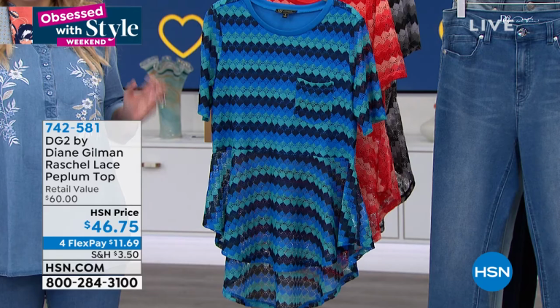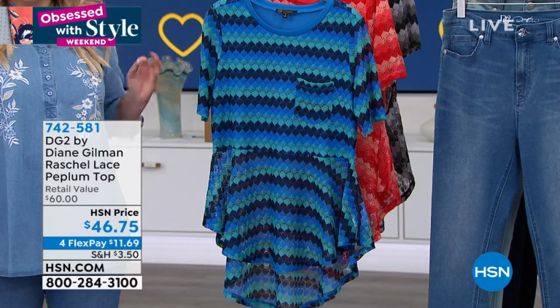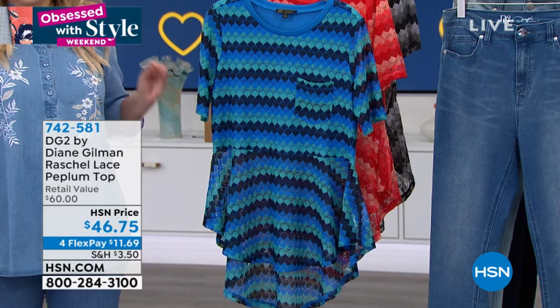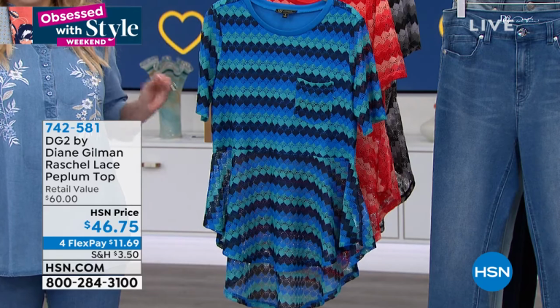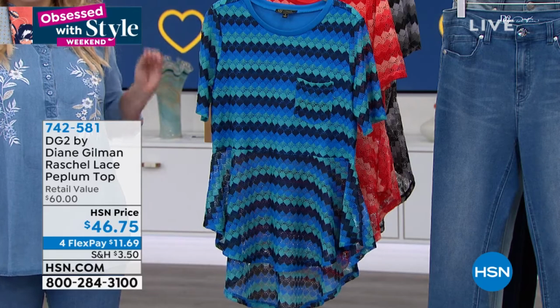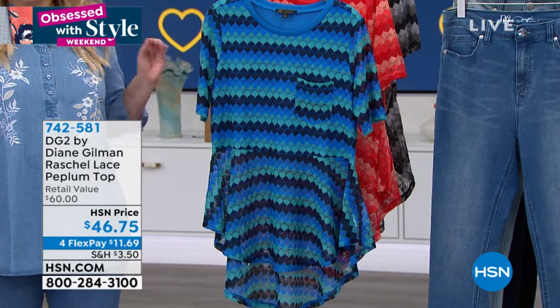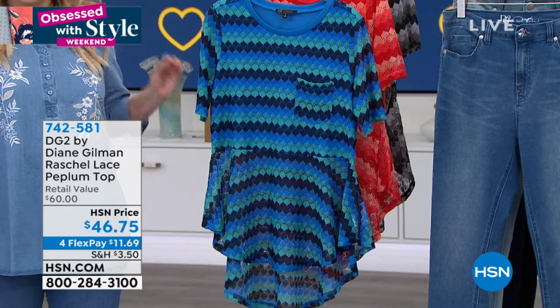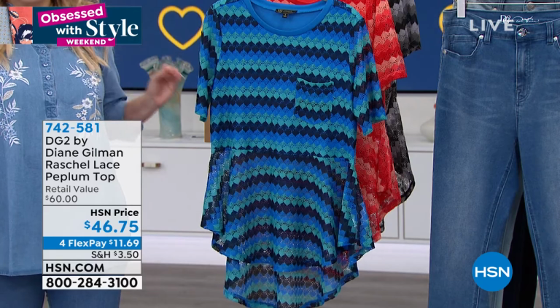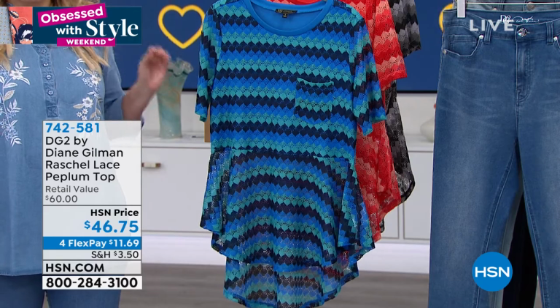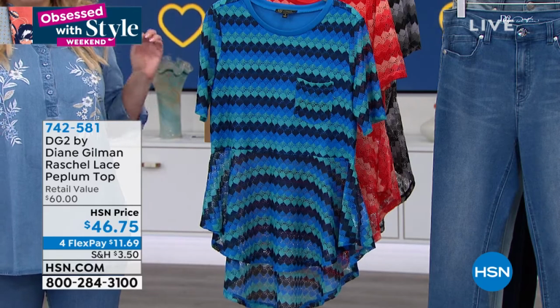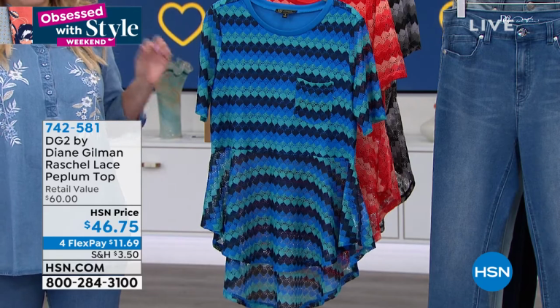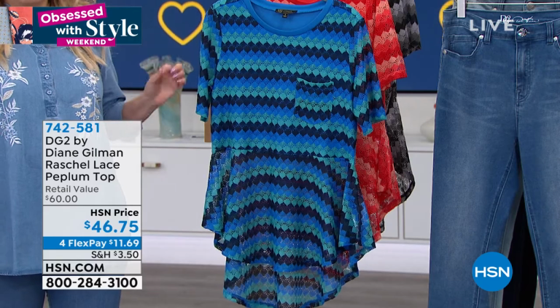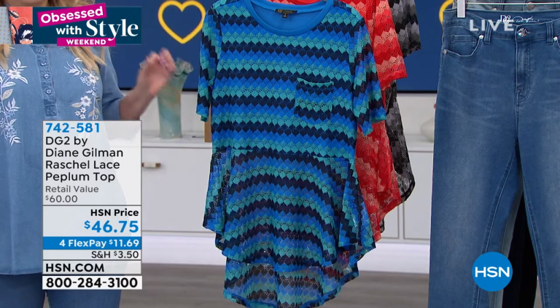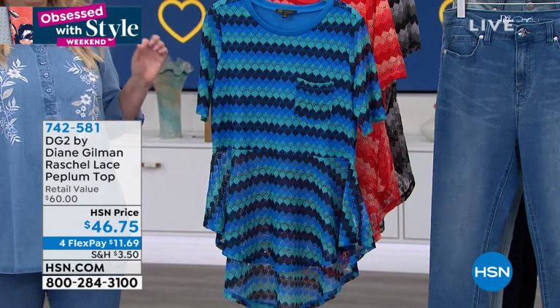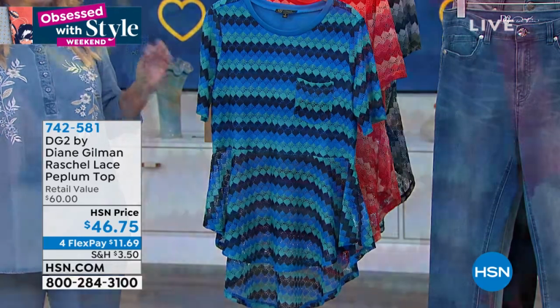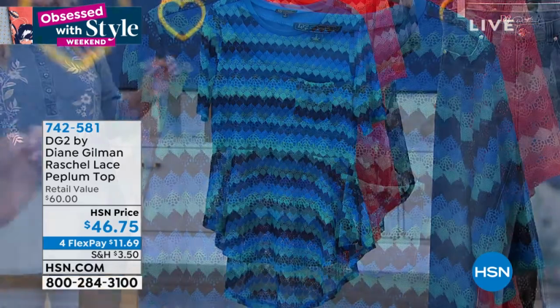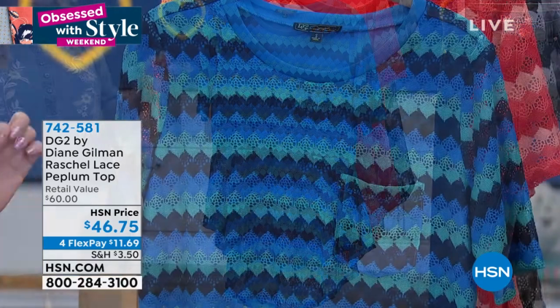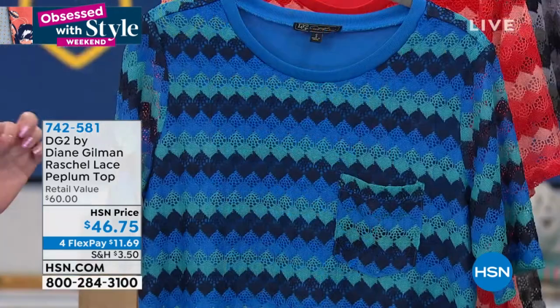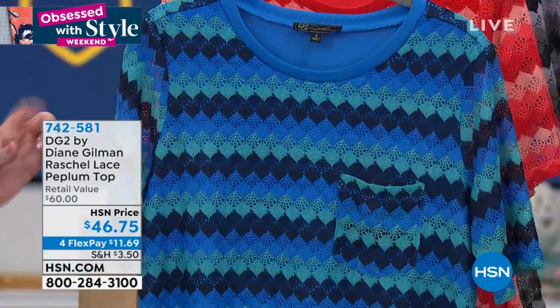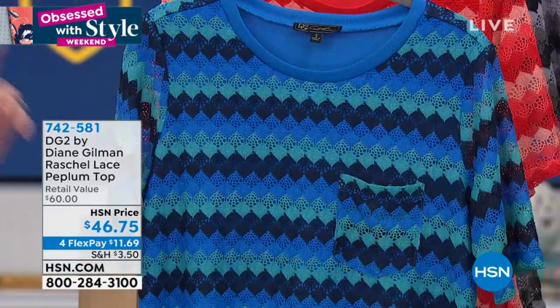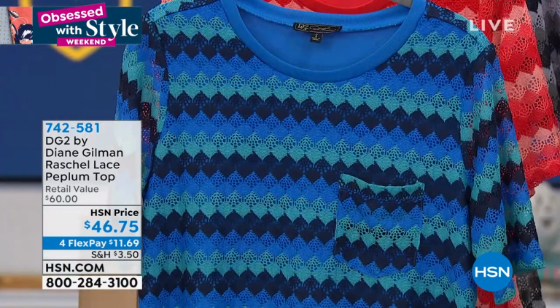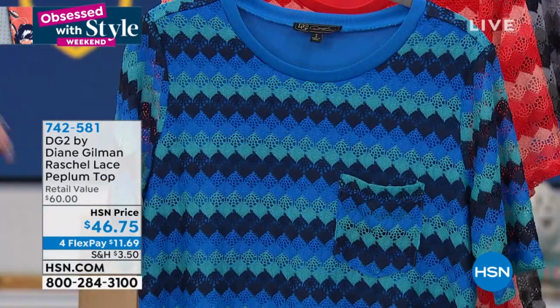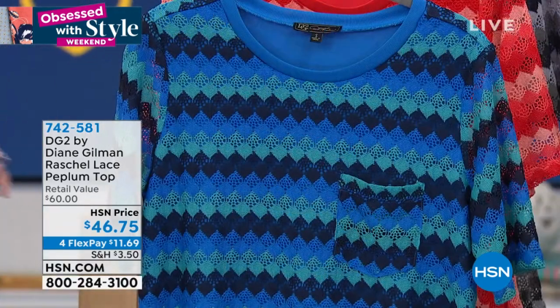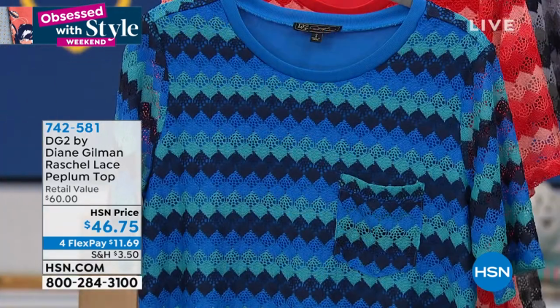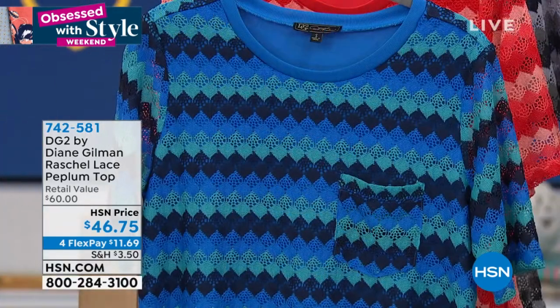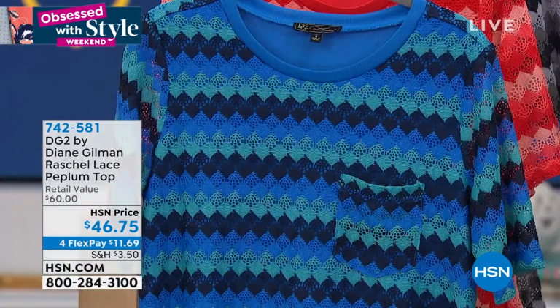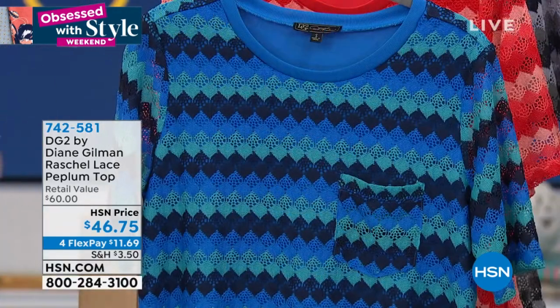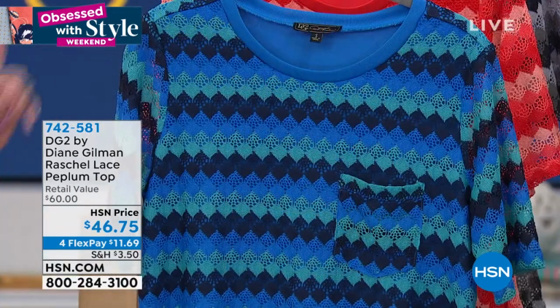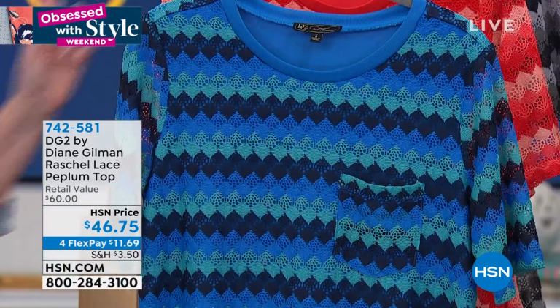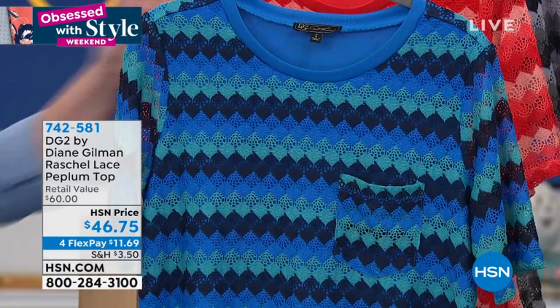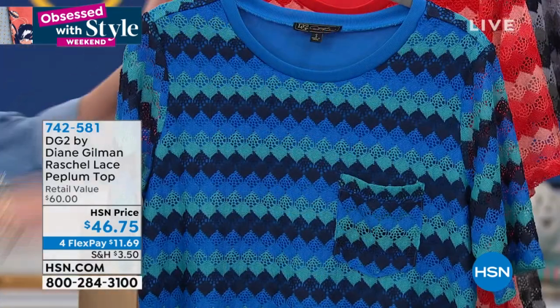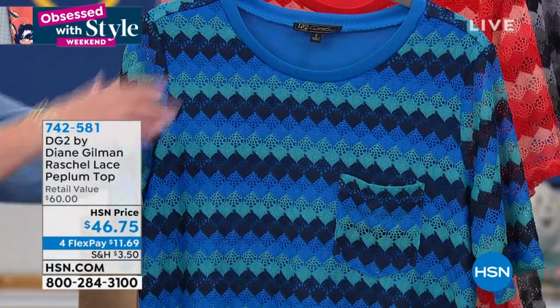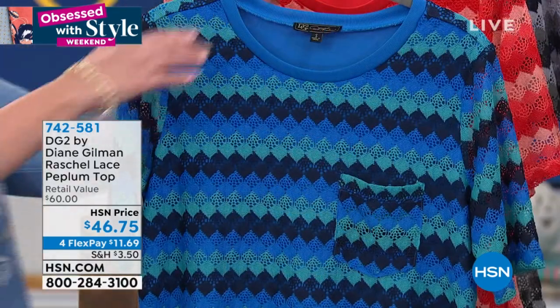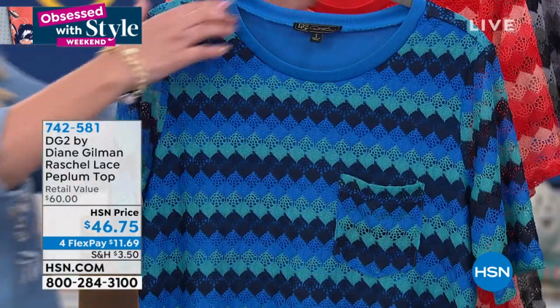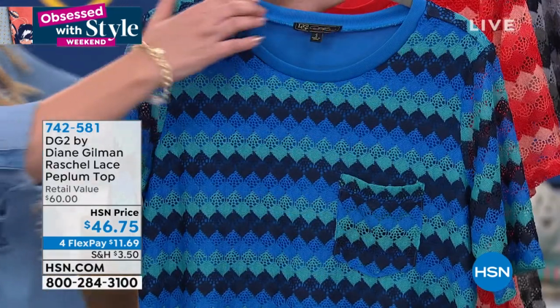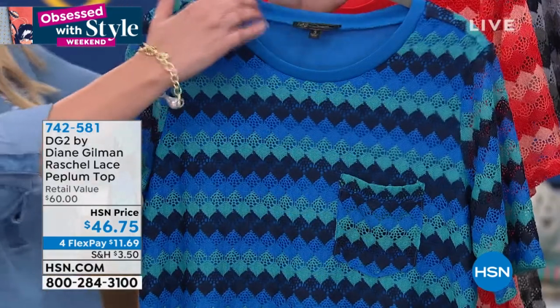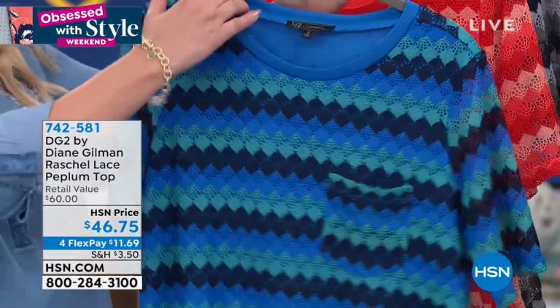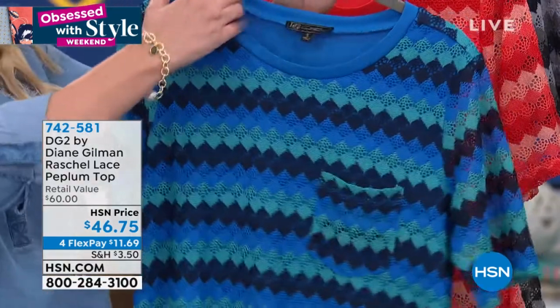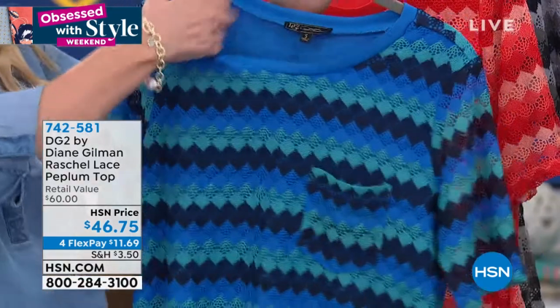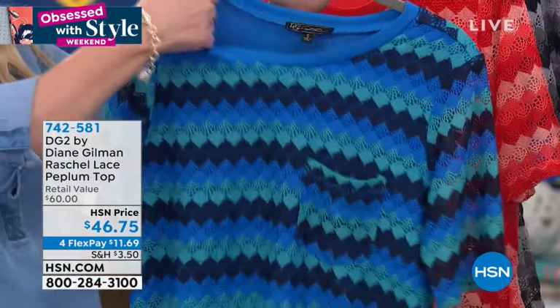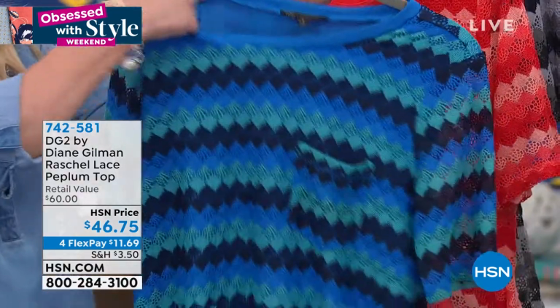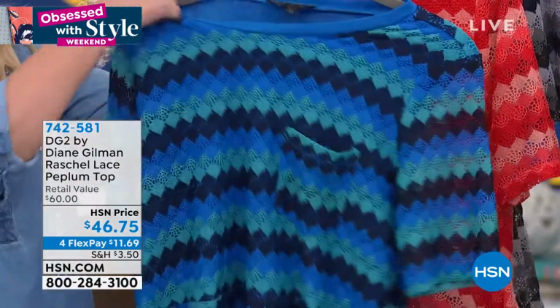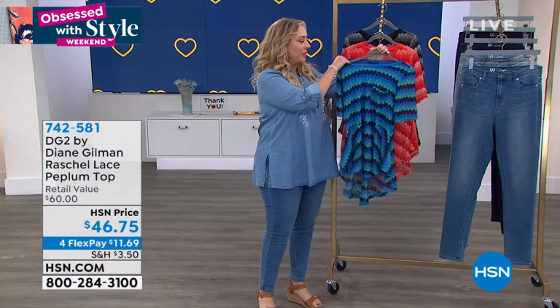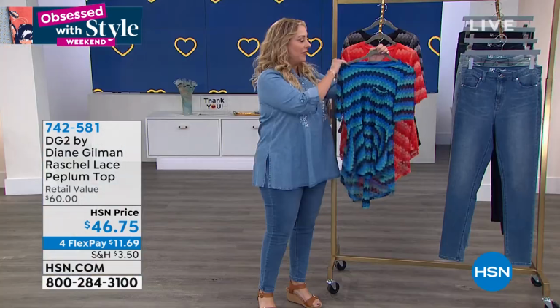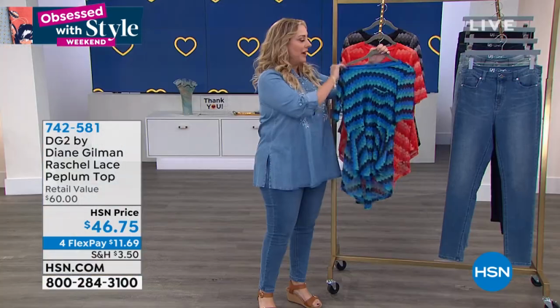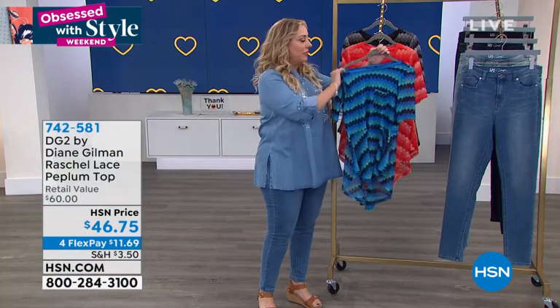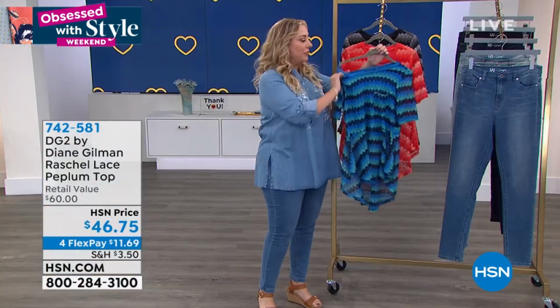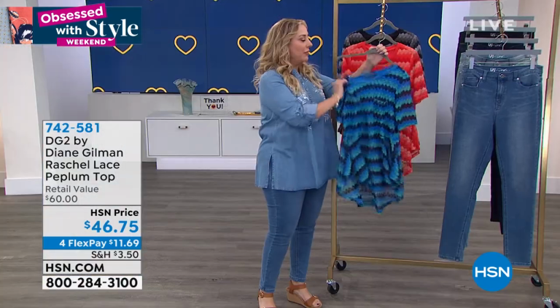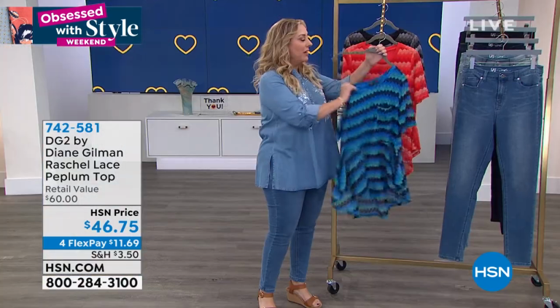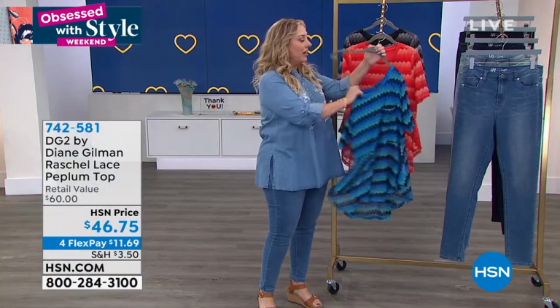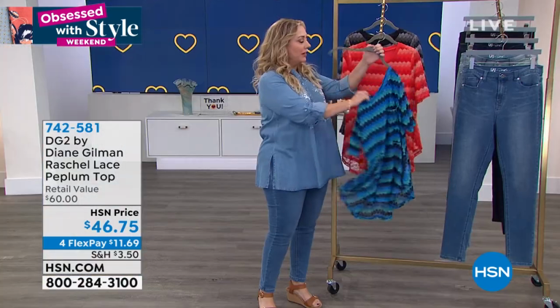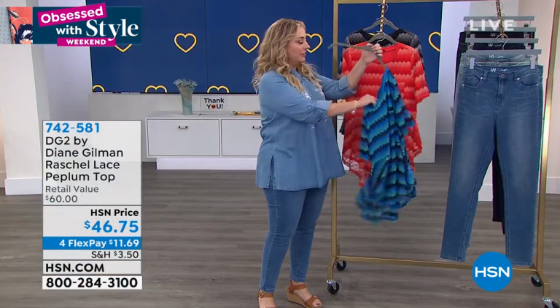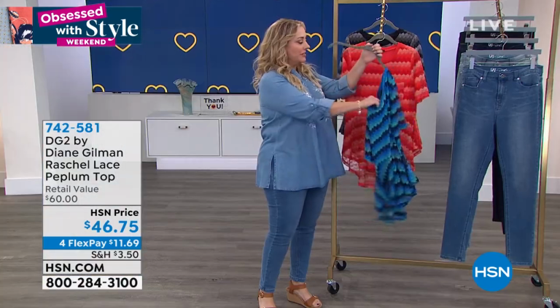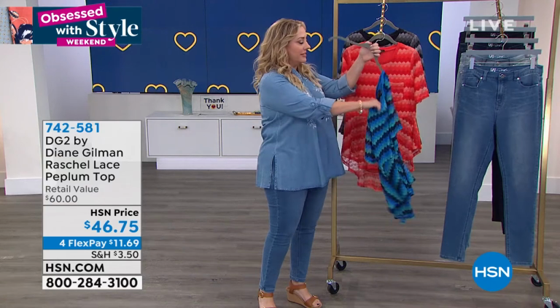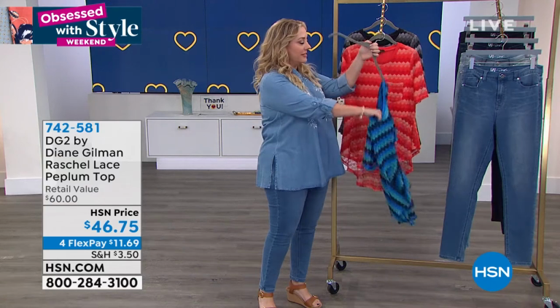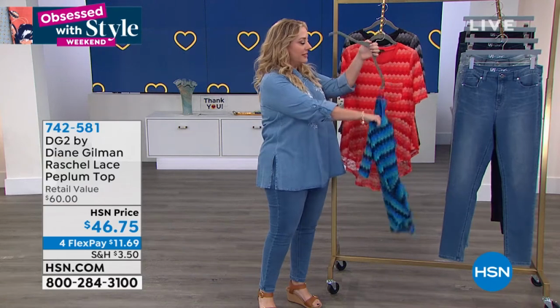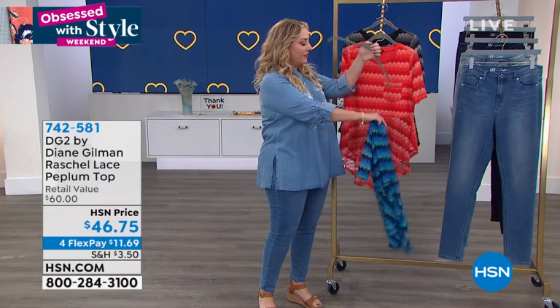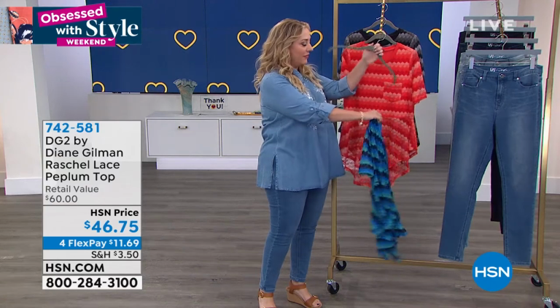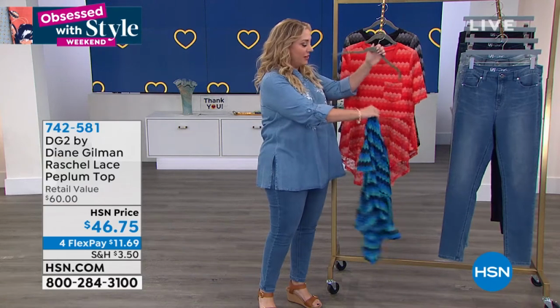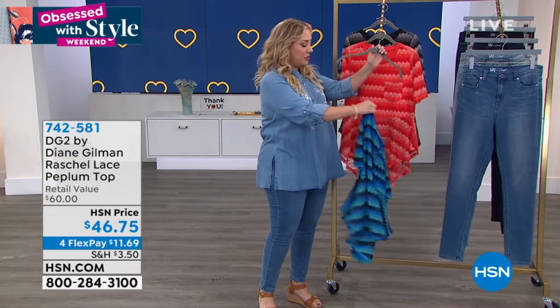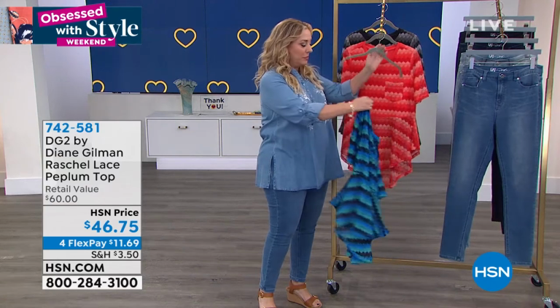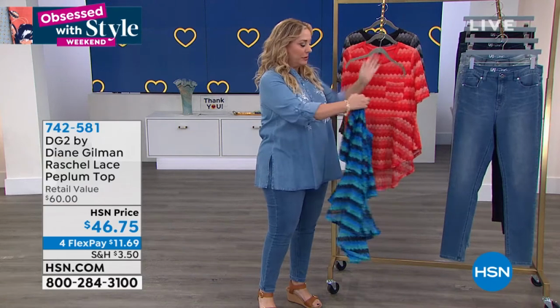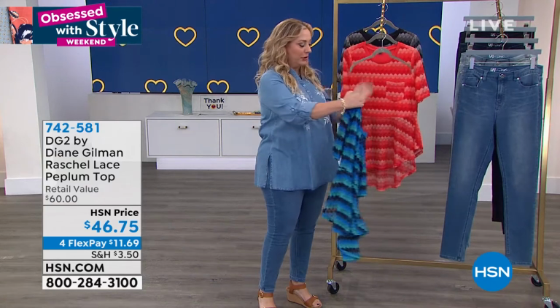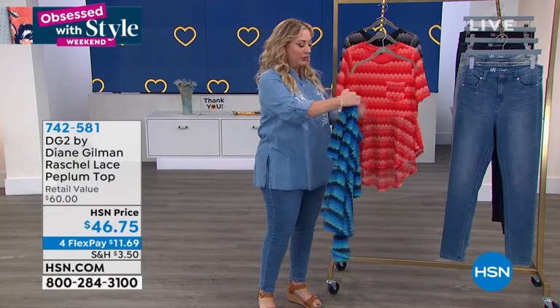Rochelle lace peplum top. Right away I want to show you the feature. I've got three colors — this is the French blue.